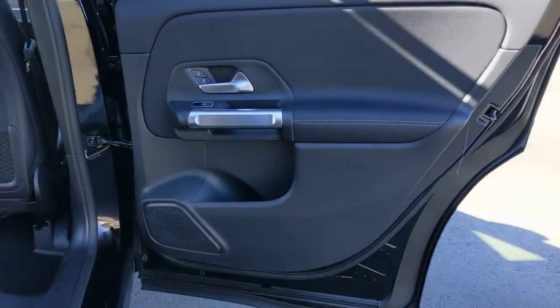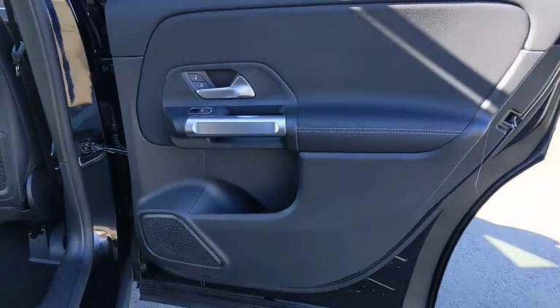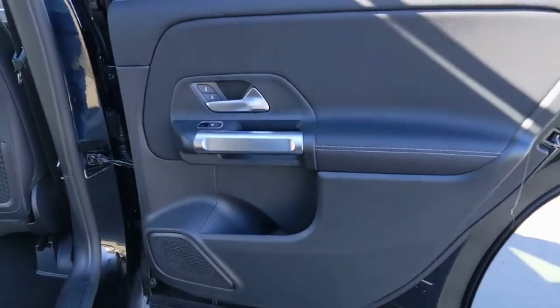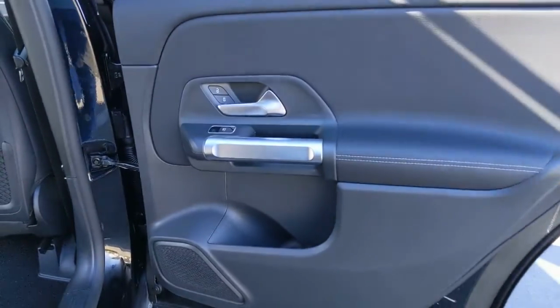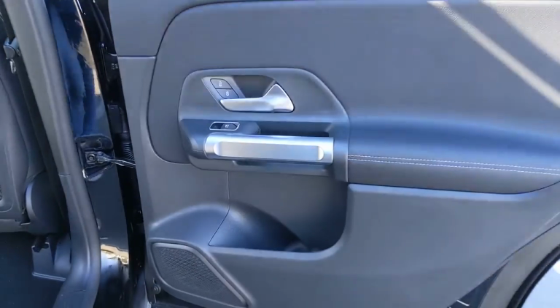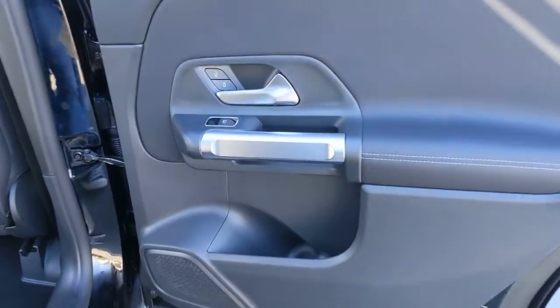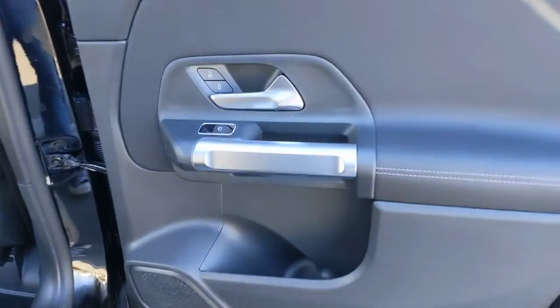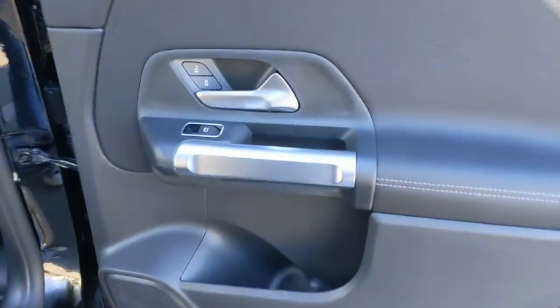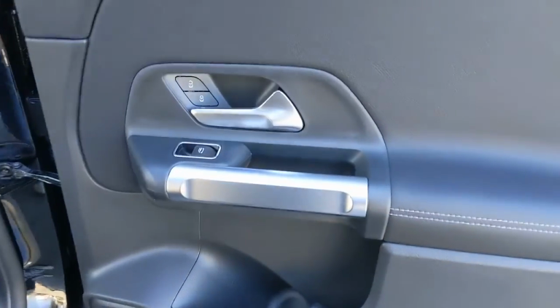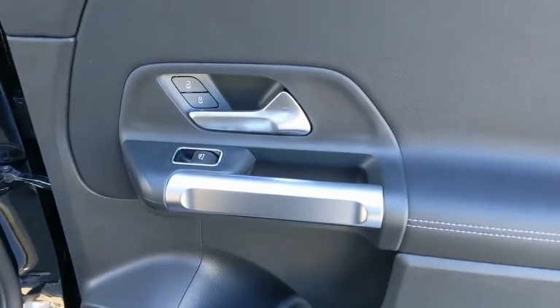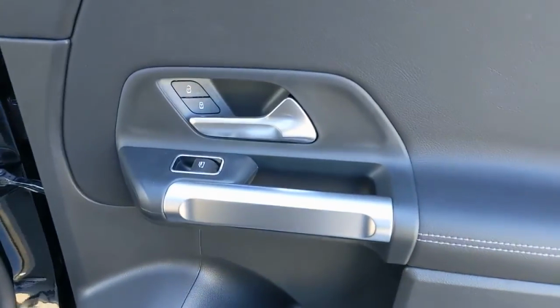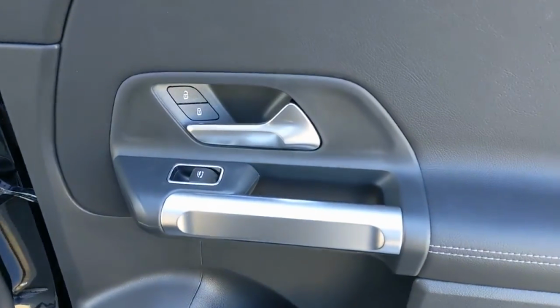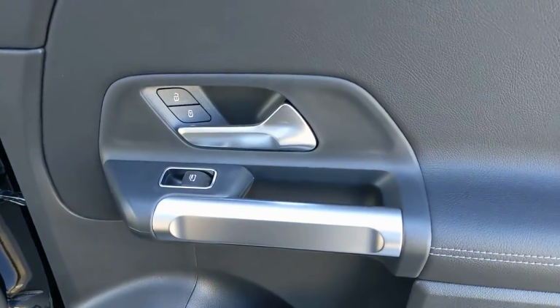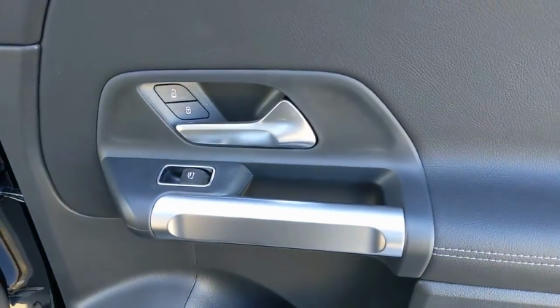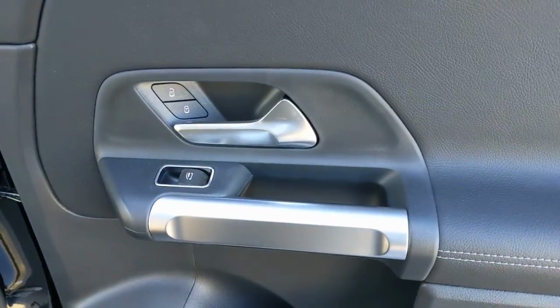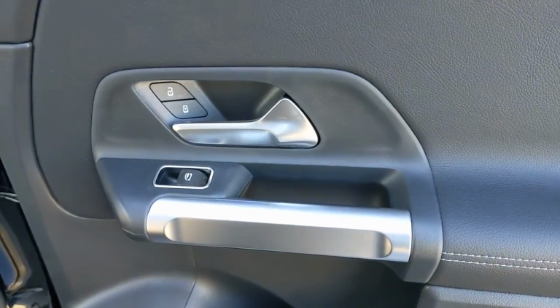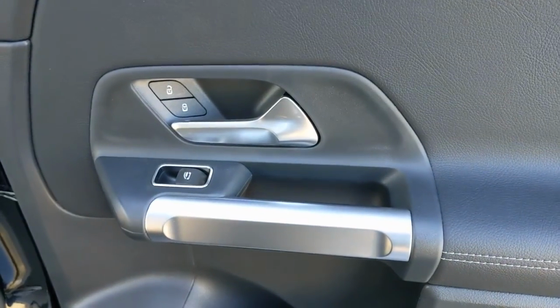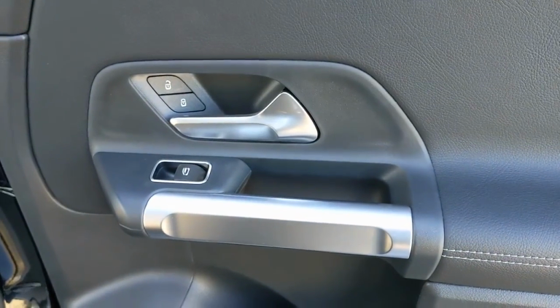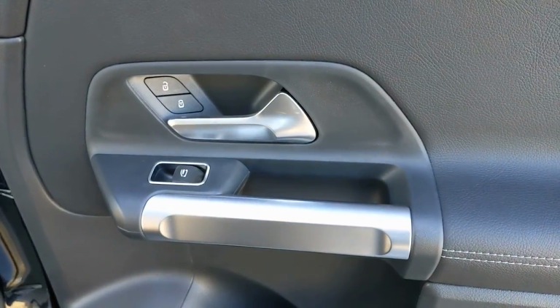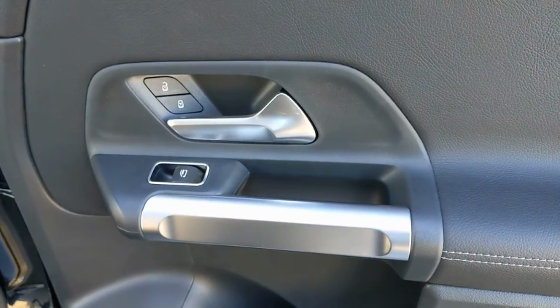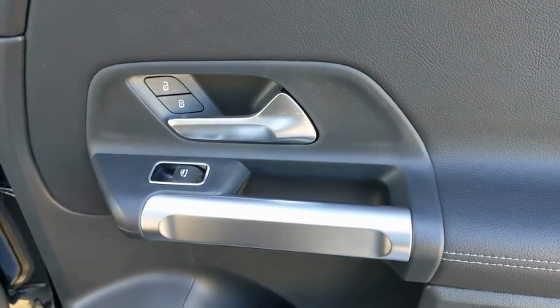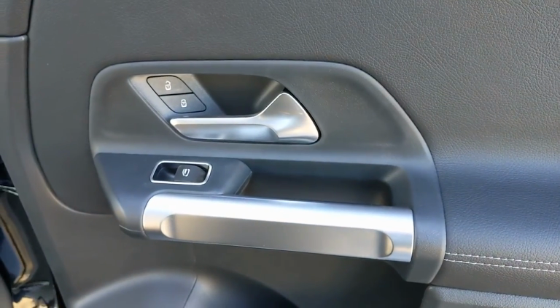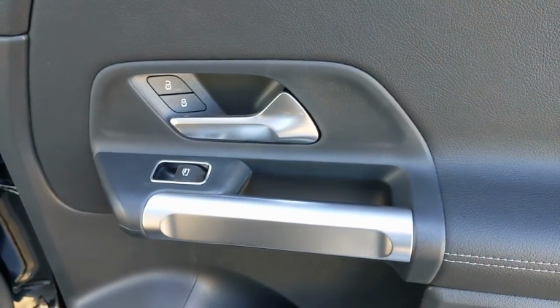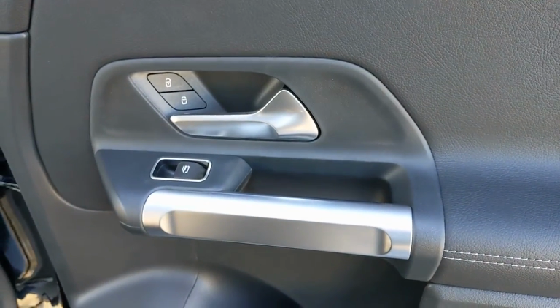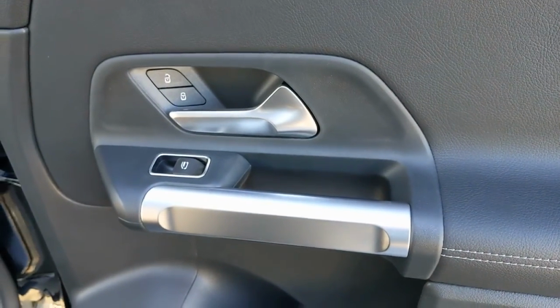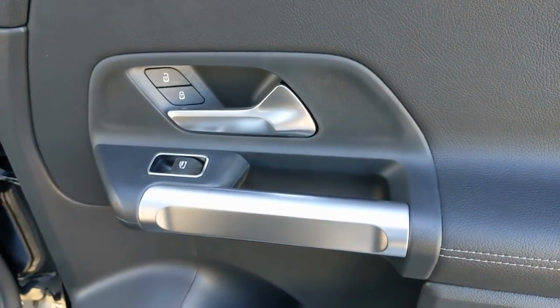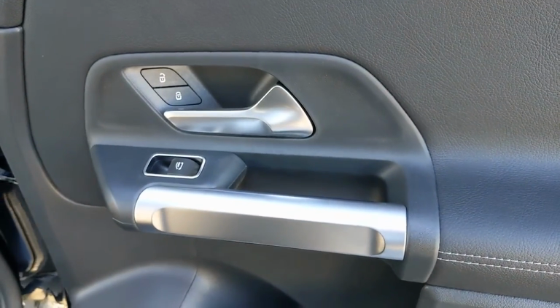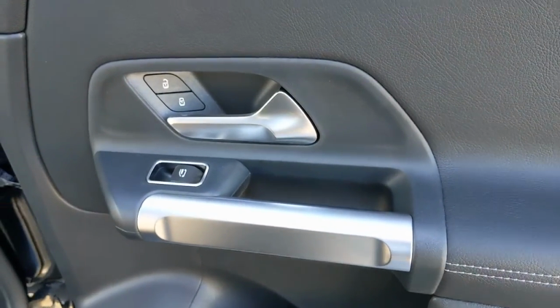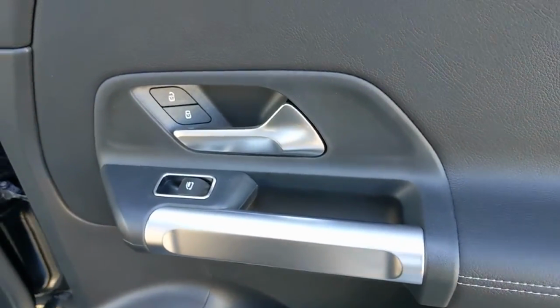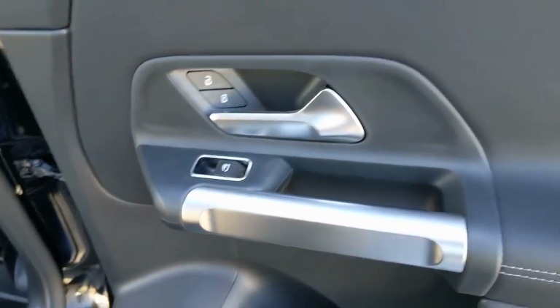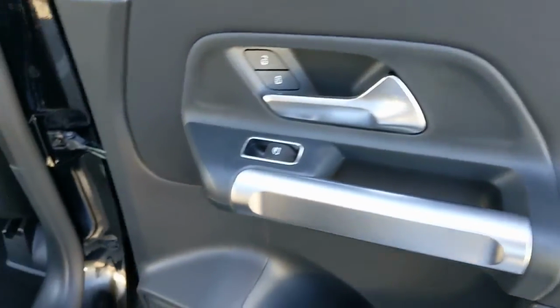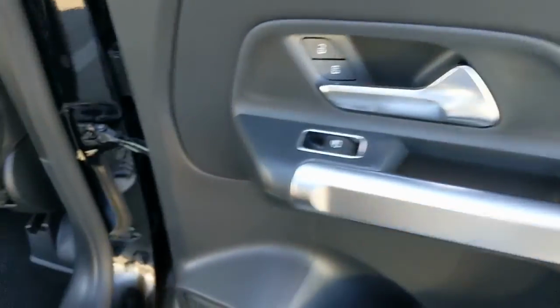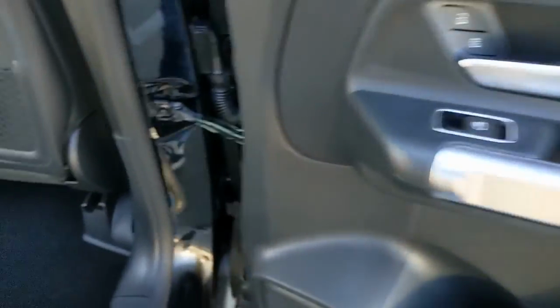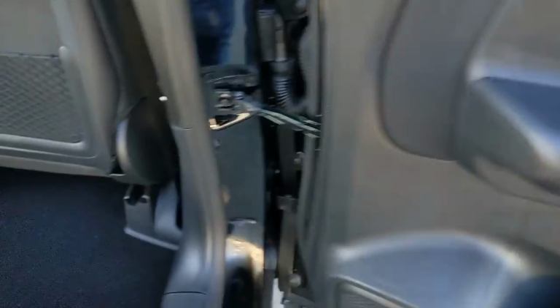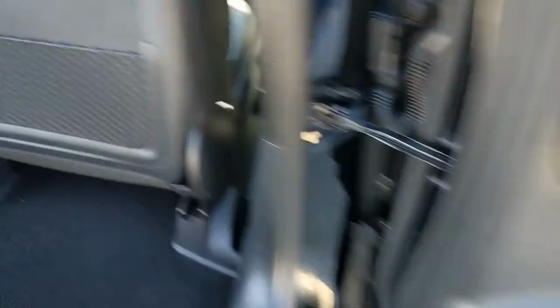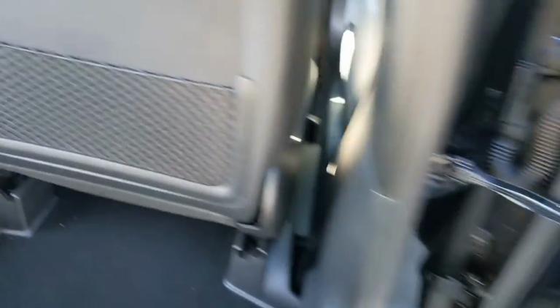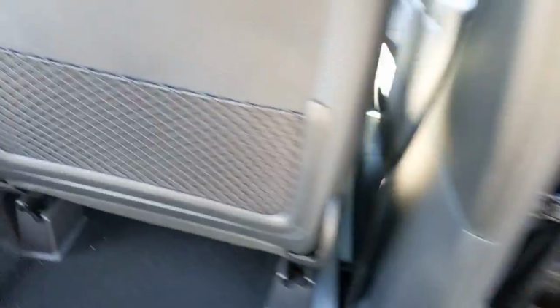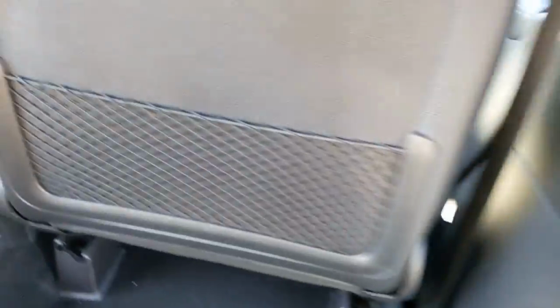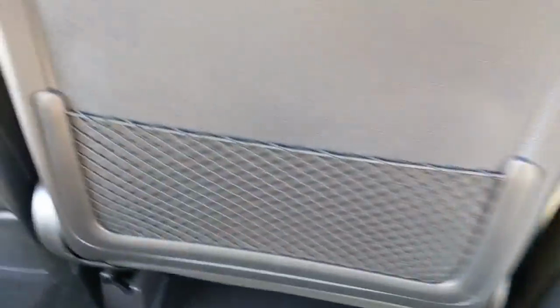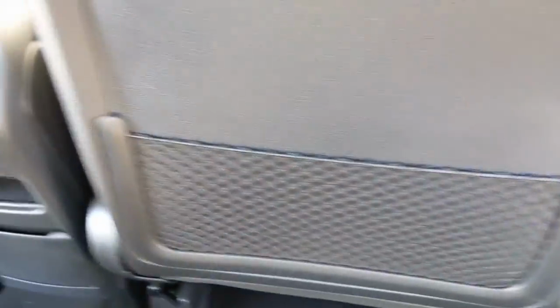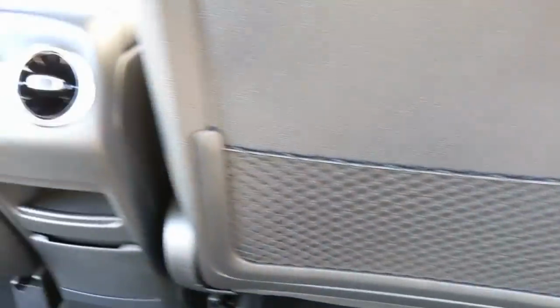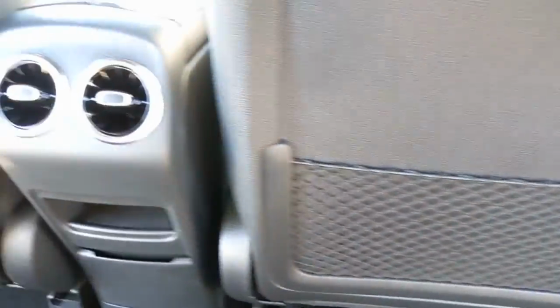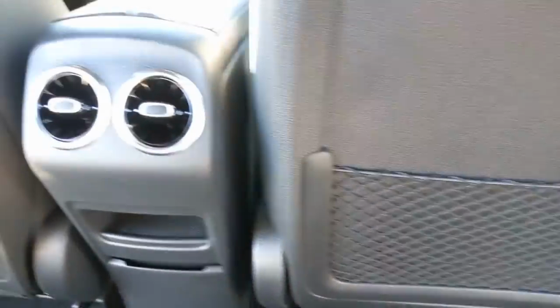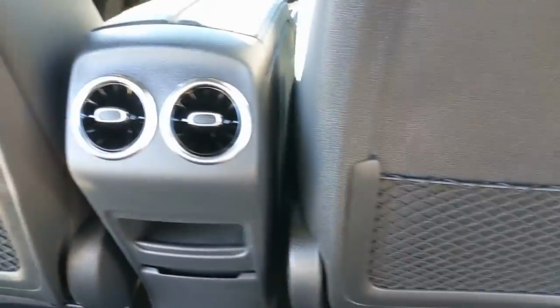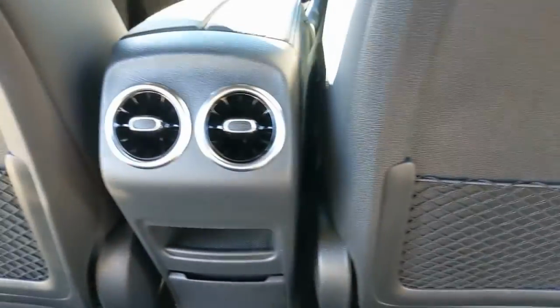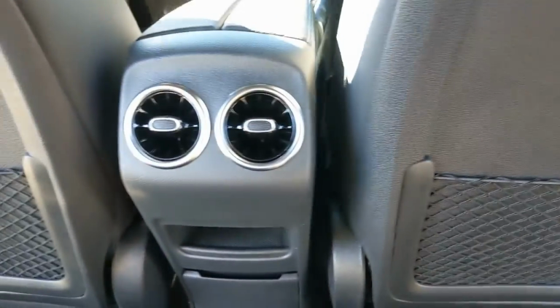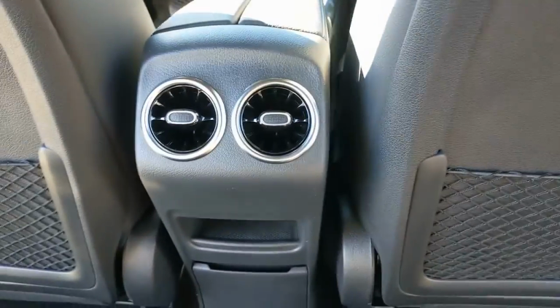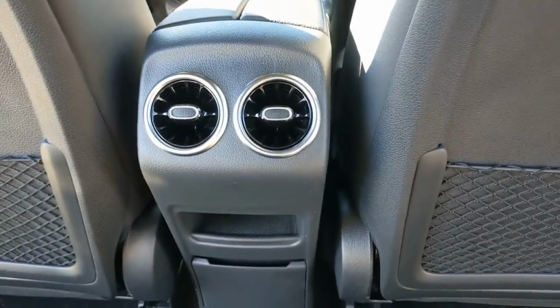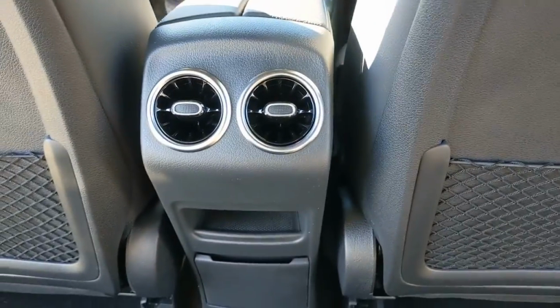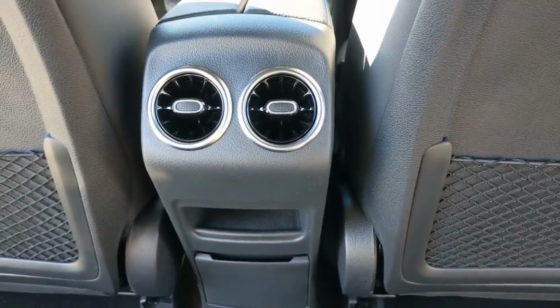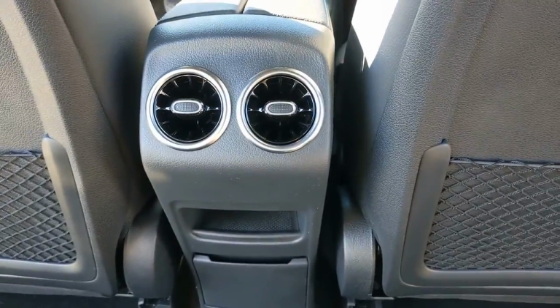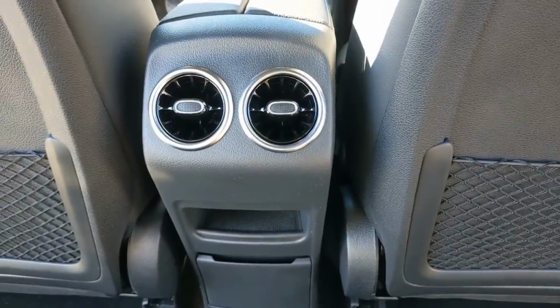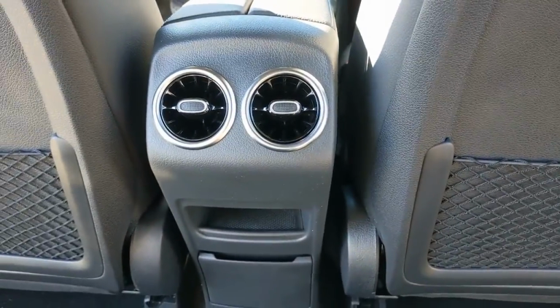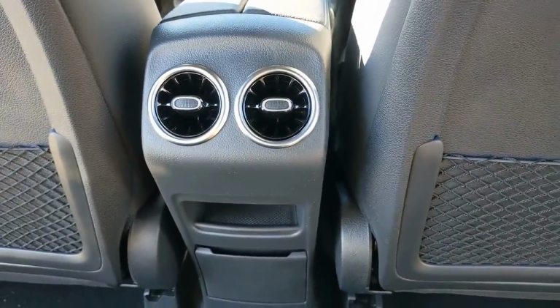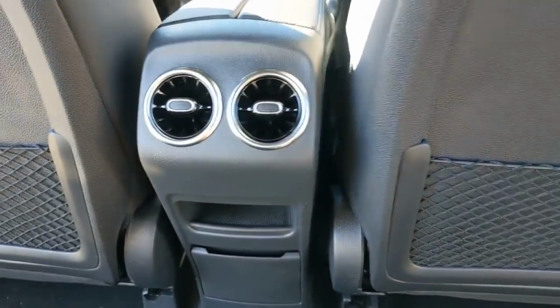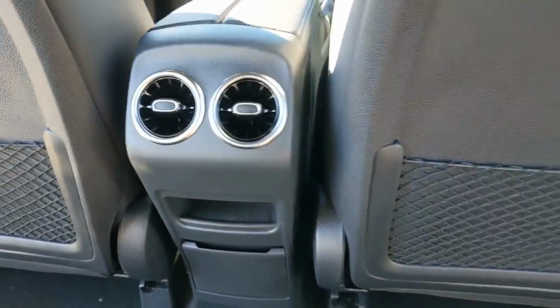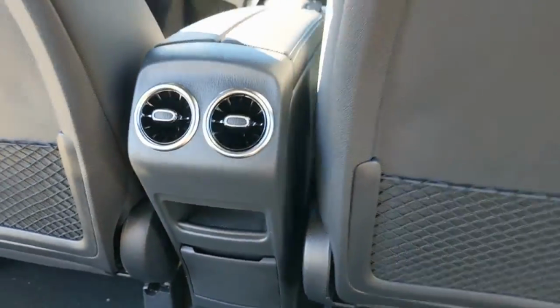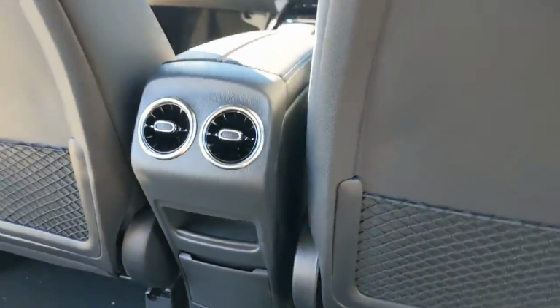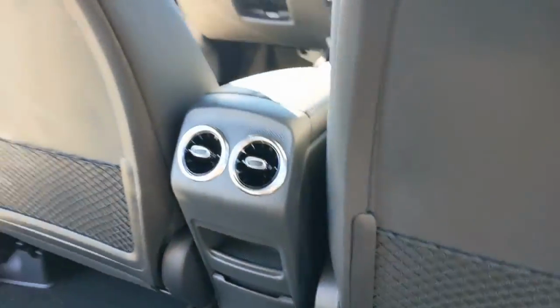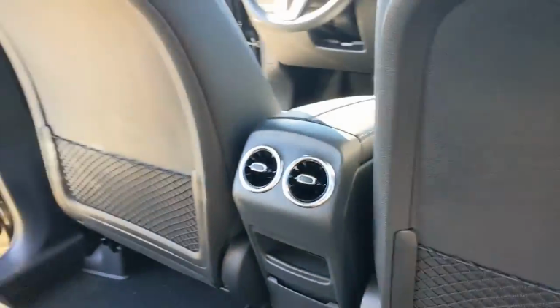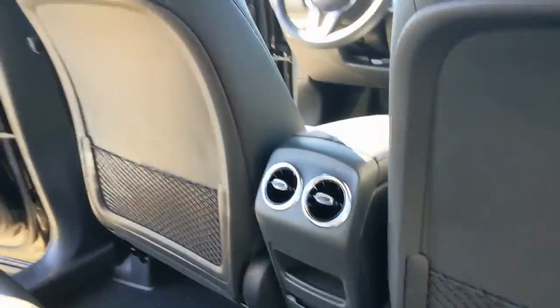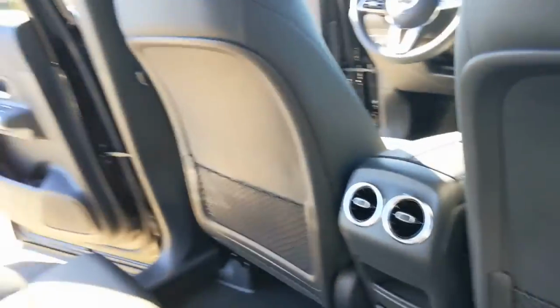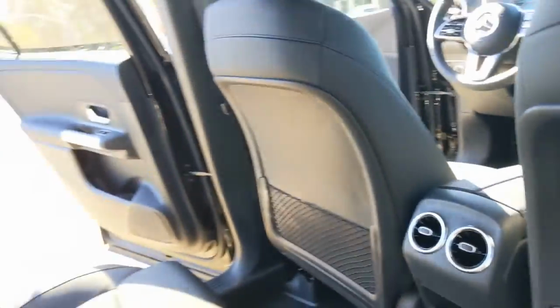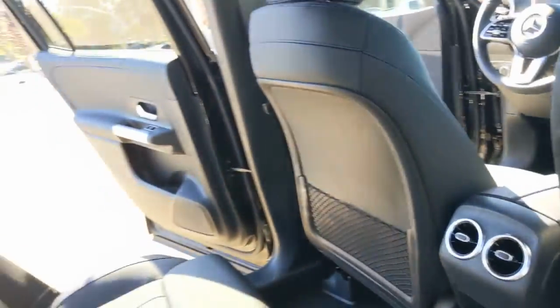Drive the GLB SUV. Treat yourself to a road test today — our staff will toss you the keys and give you an outstanding customer experience.